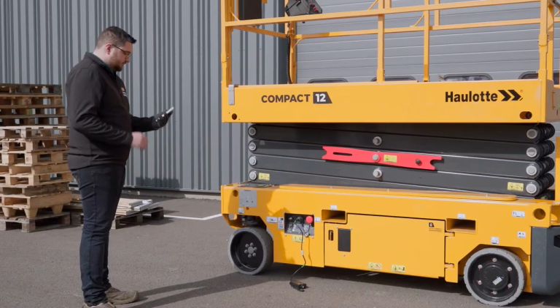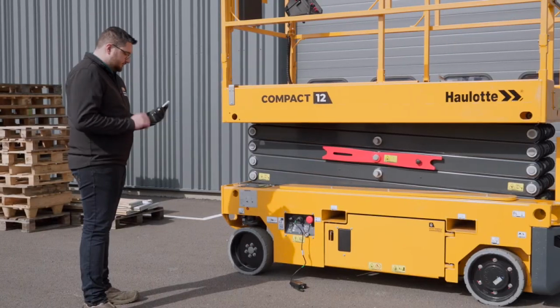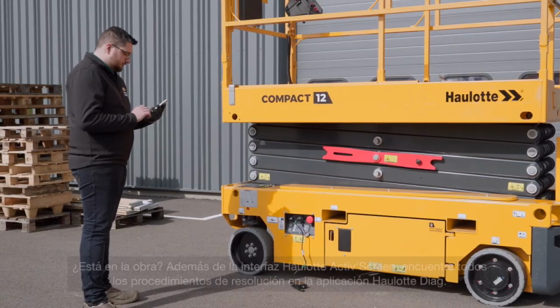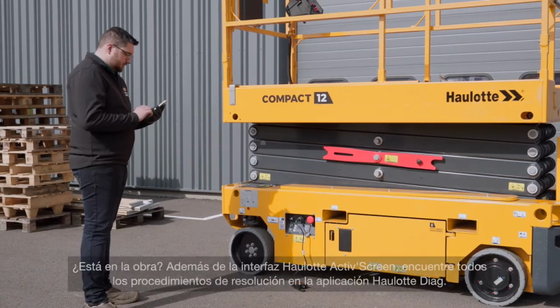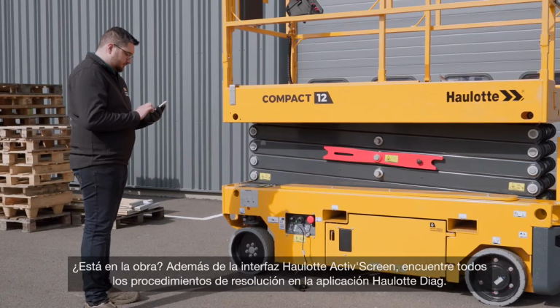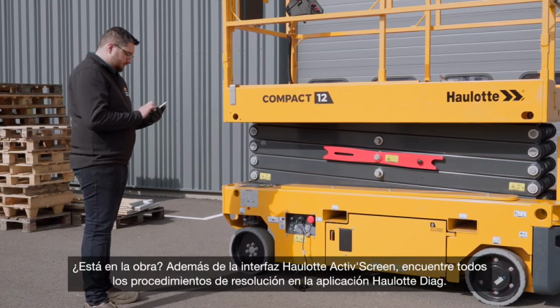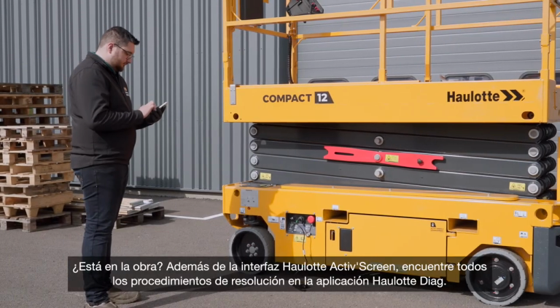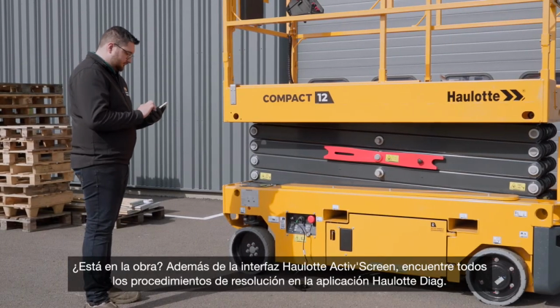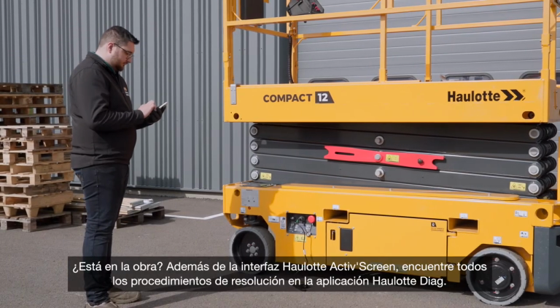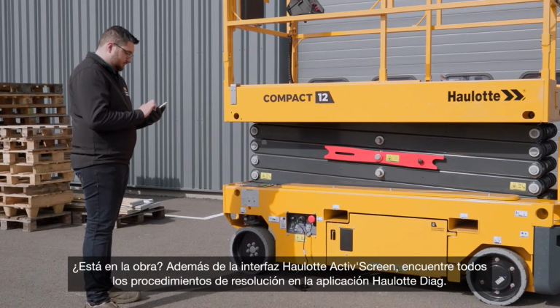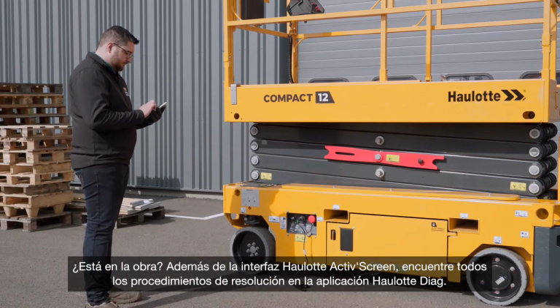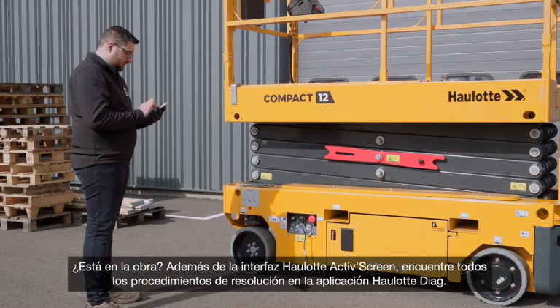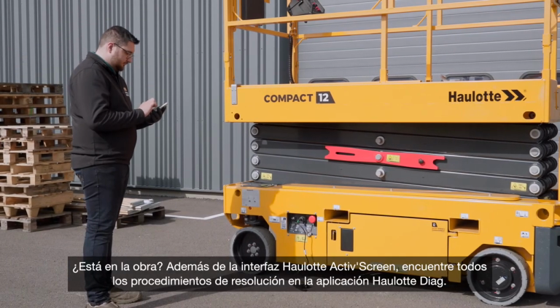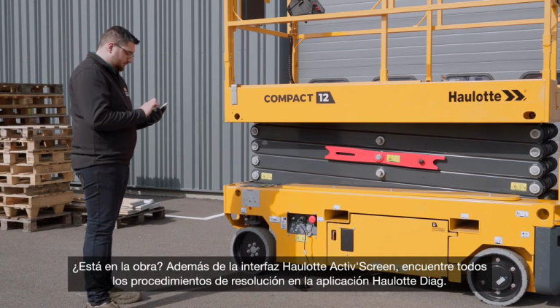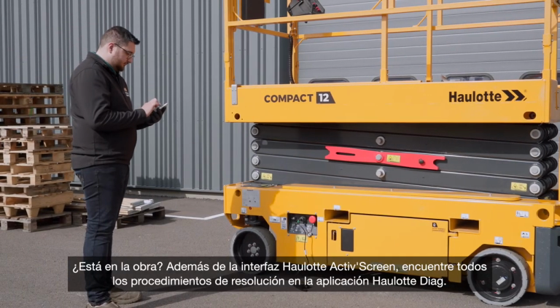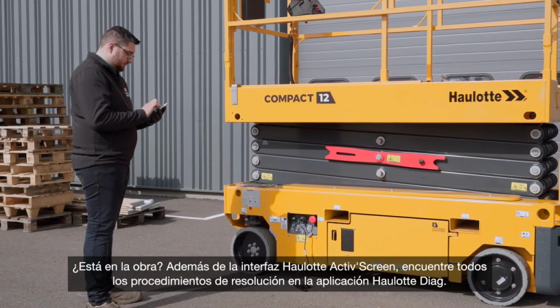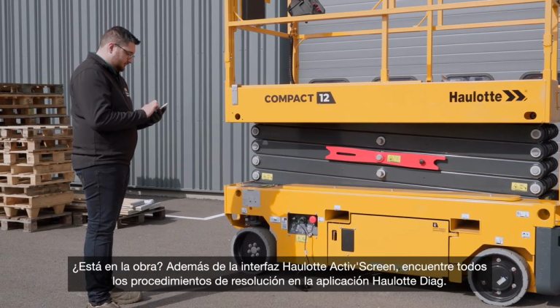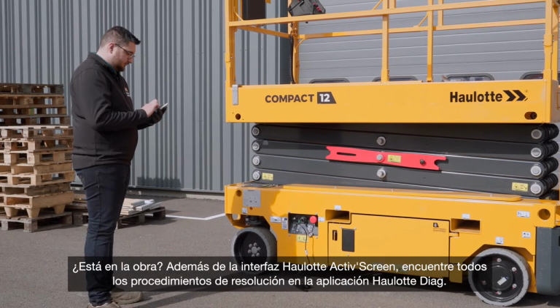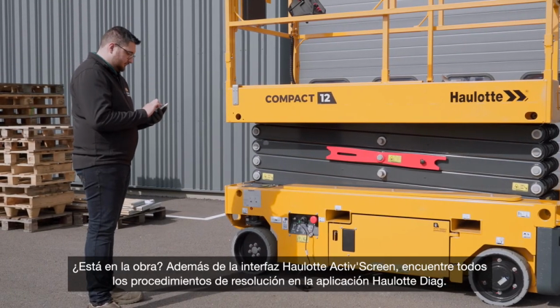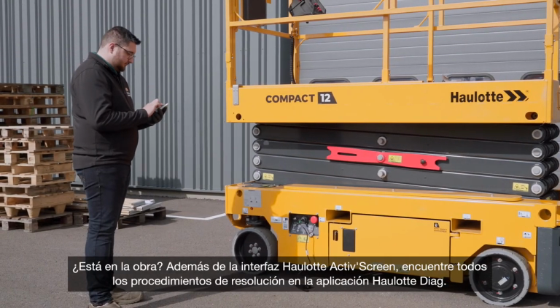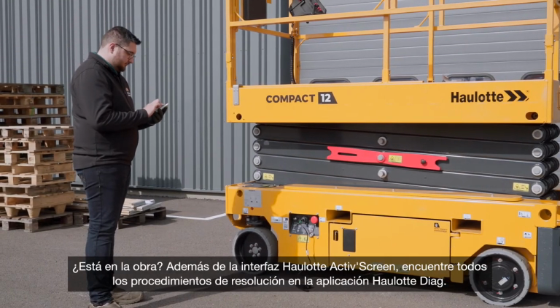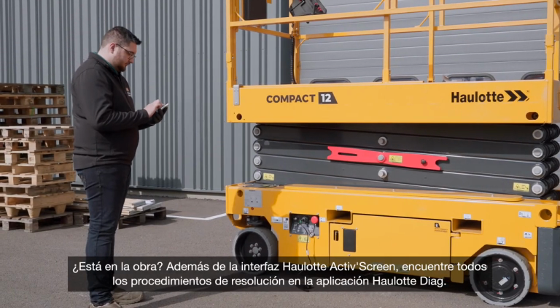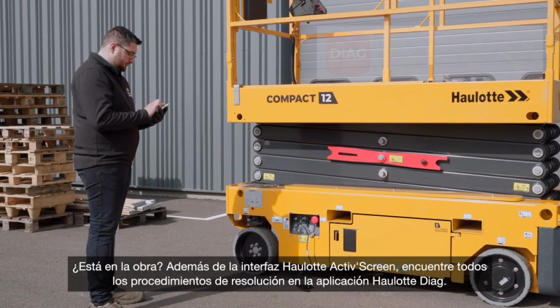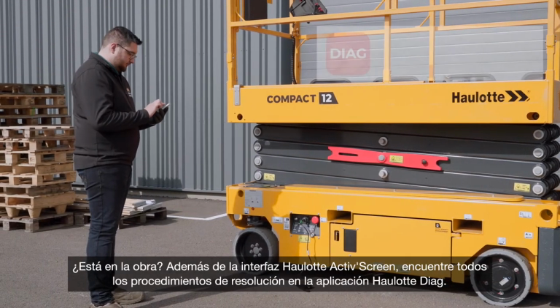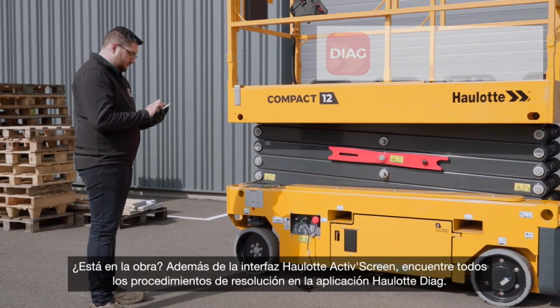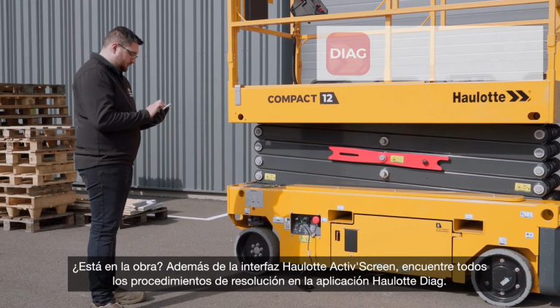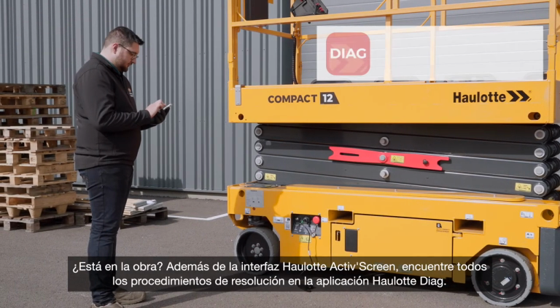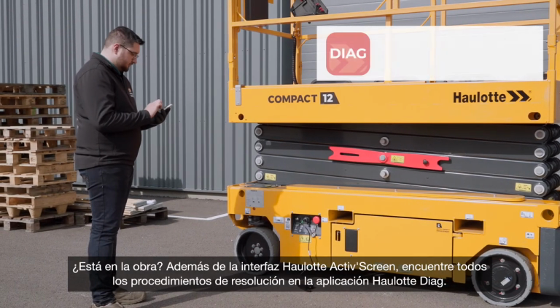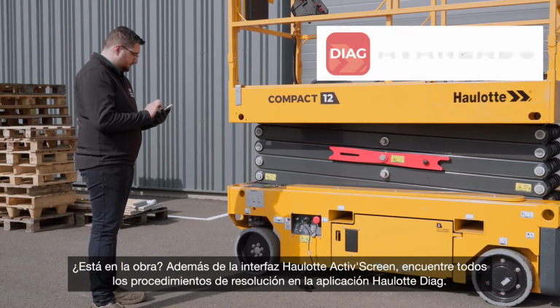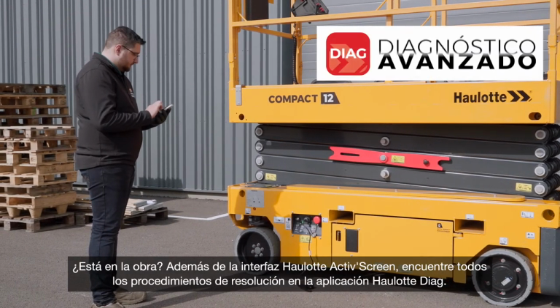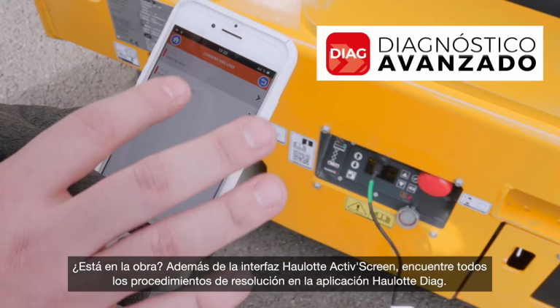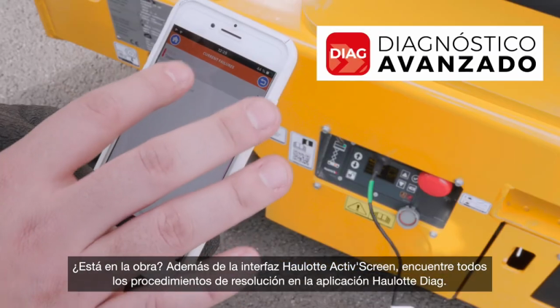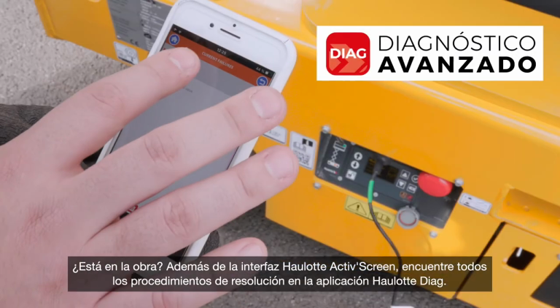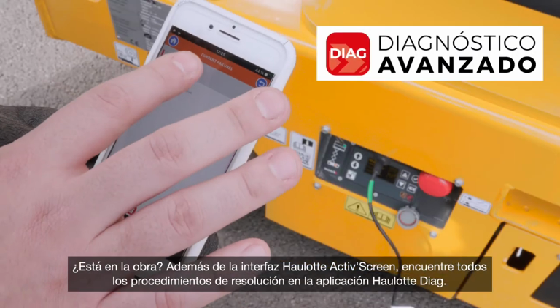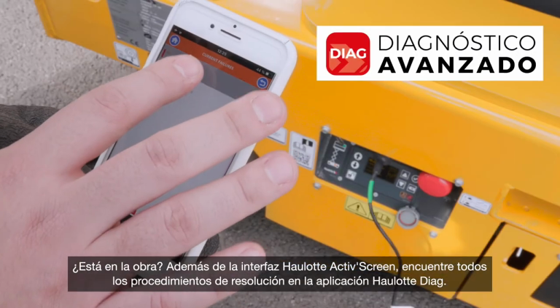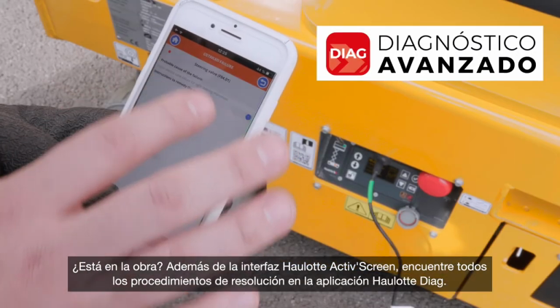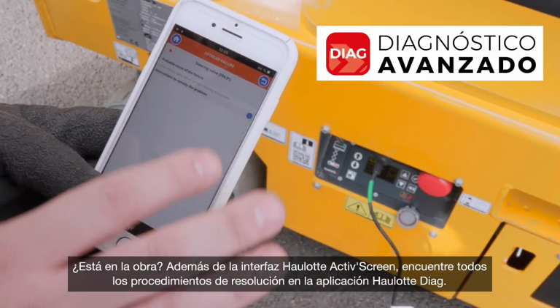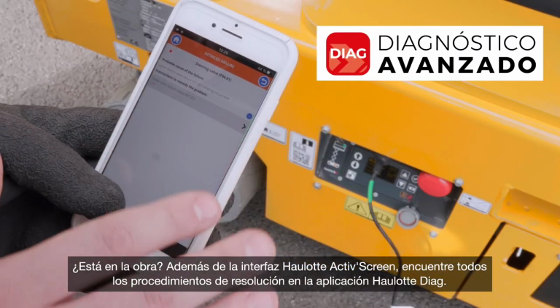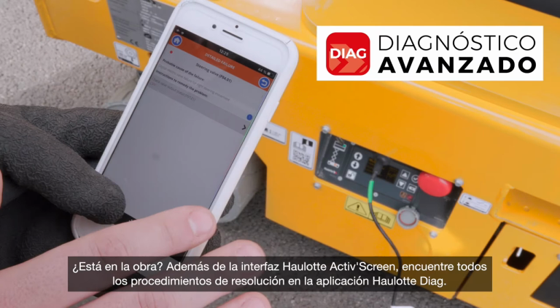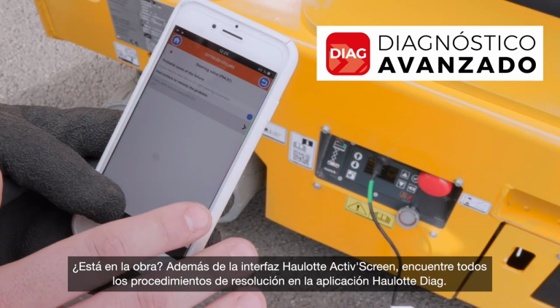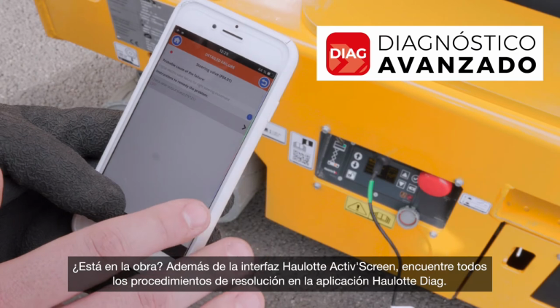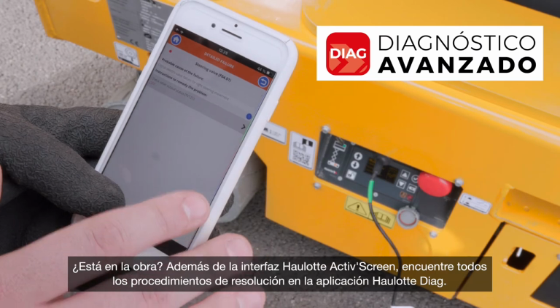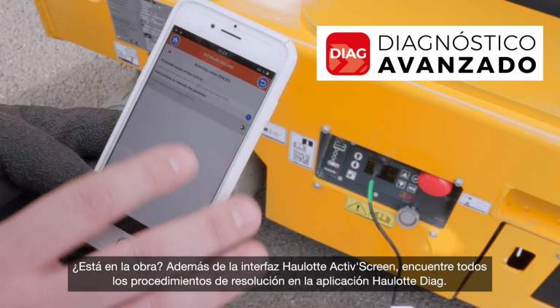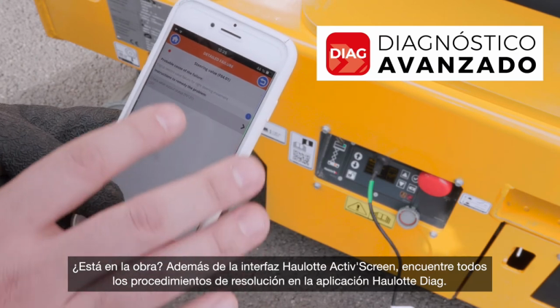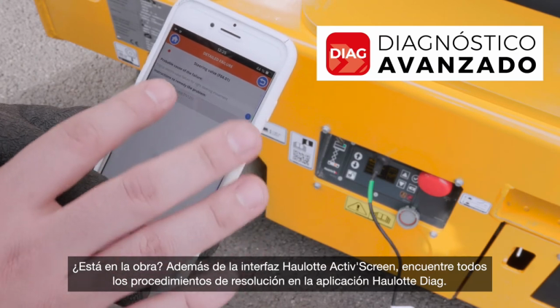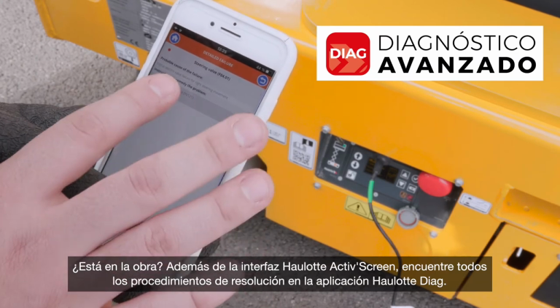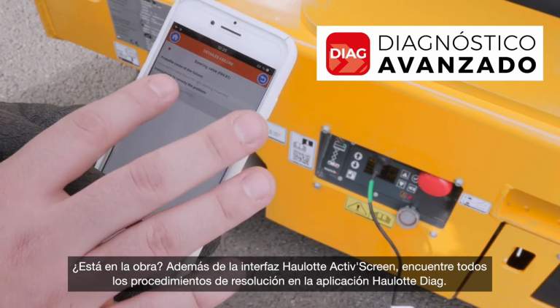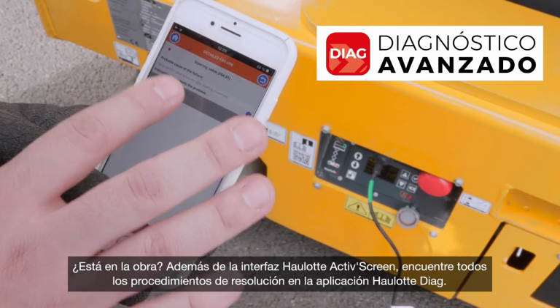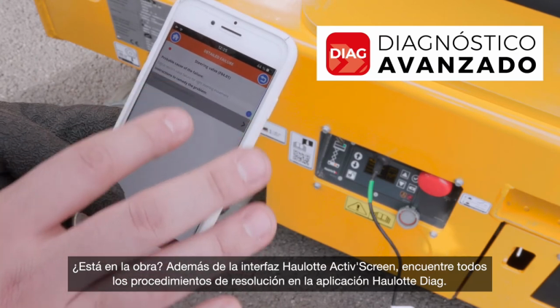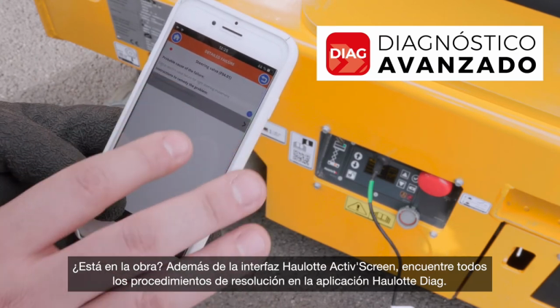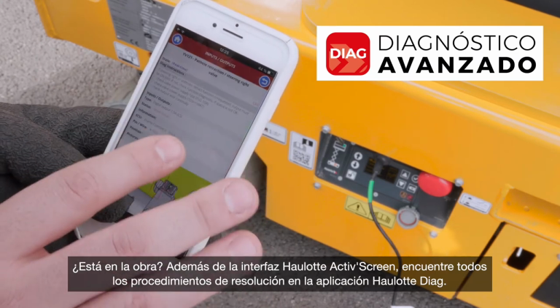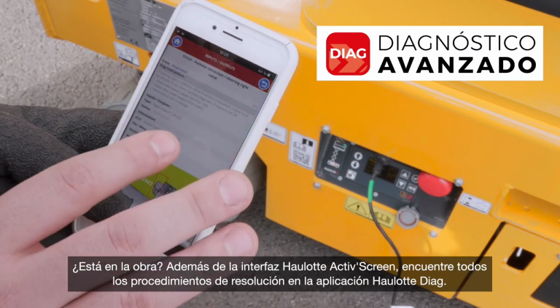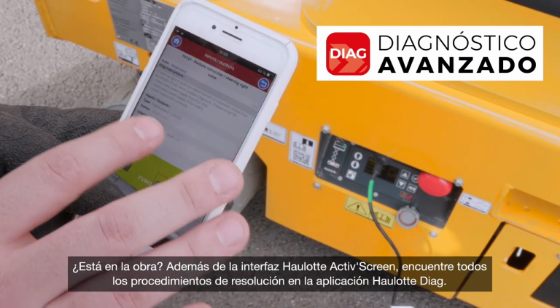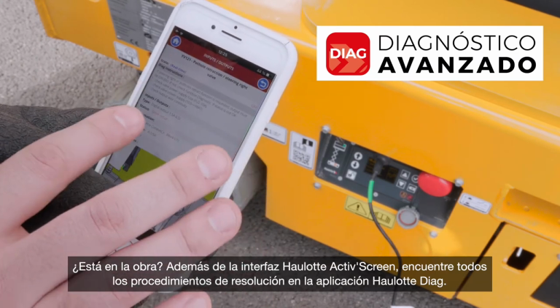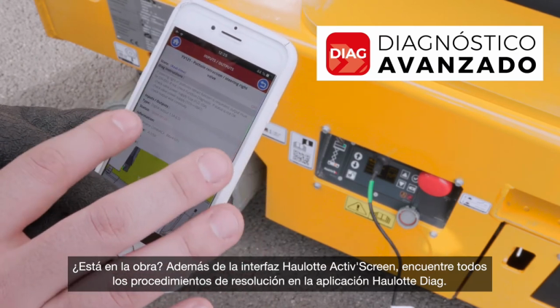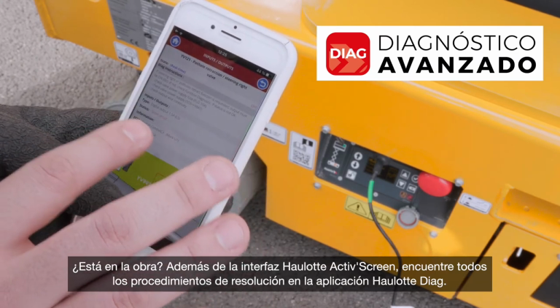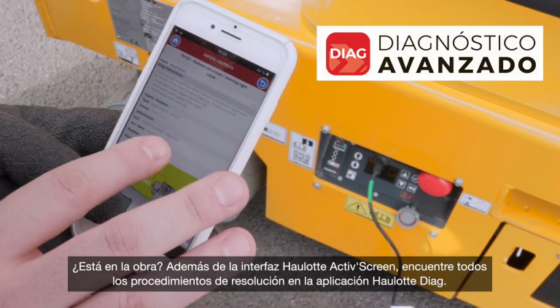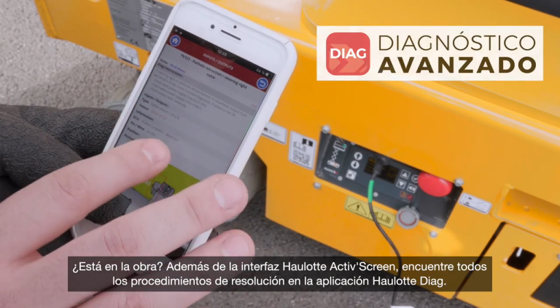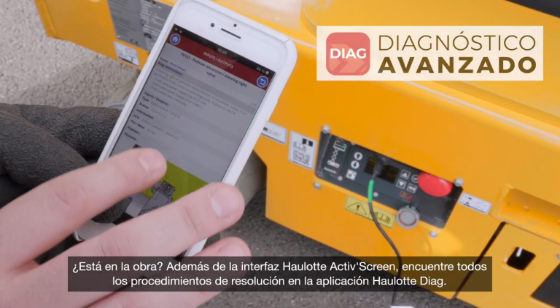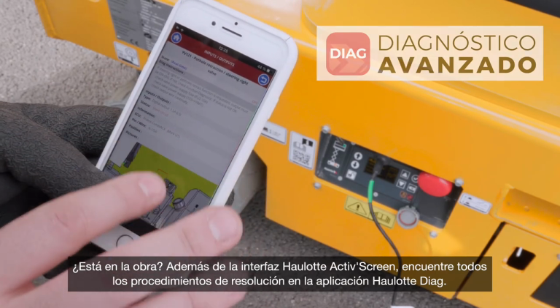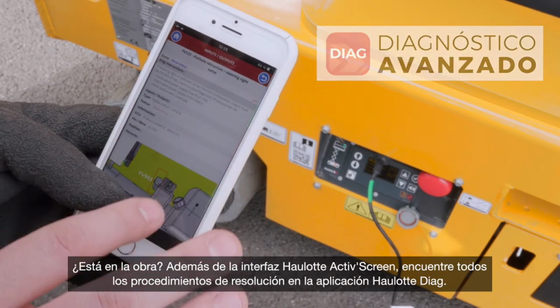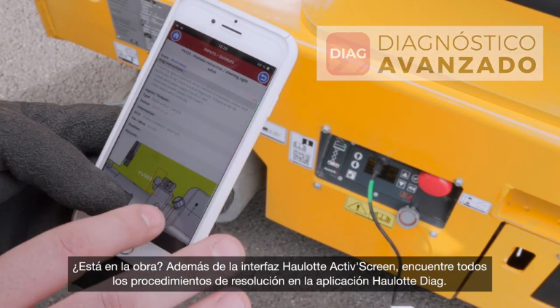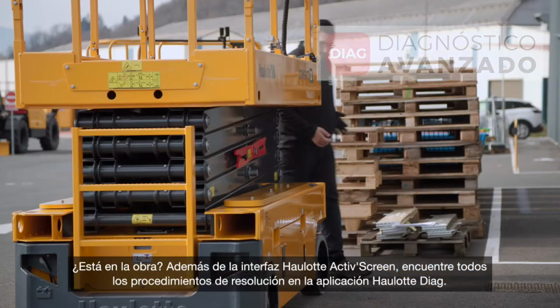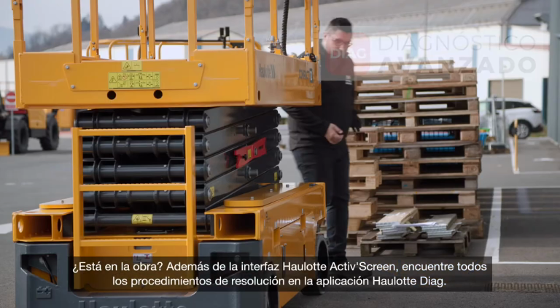On-site, in addition to the Hi-Lot Active Screen interface, you can access all the repair procedures on the Hi-Lot Diag app.